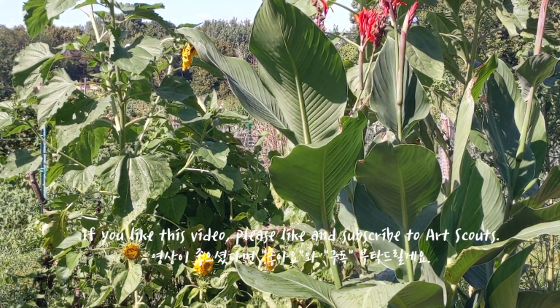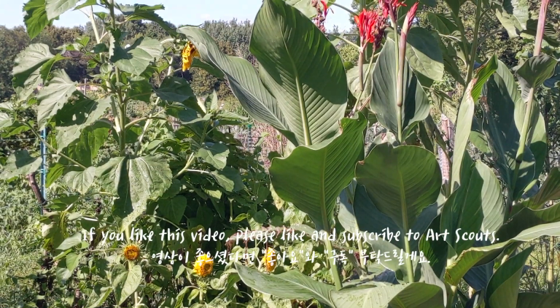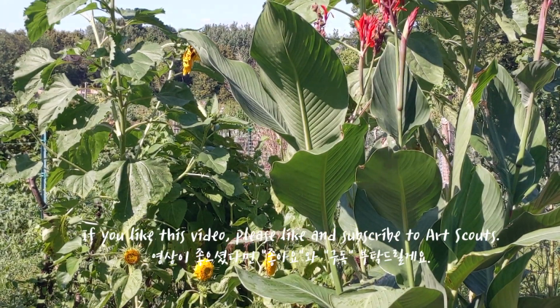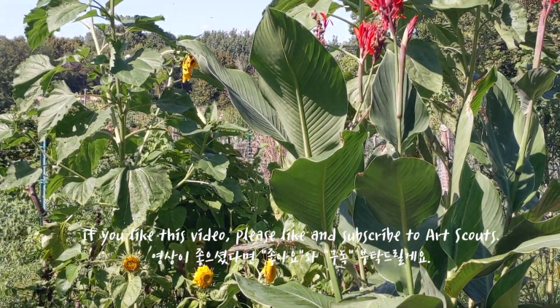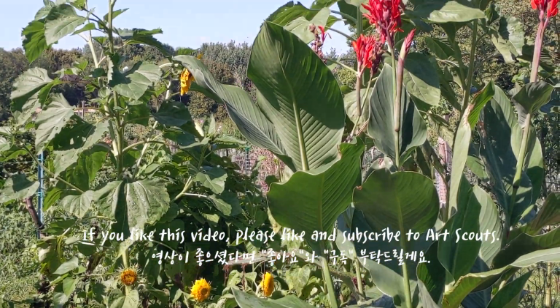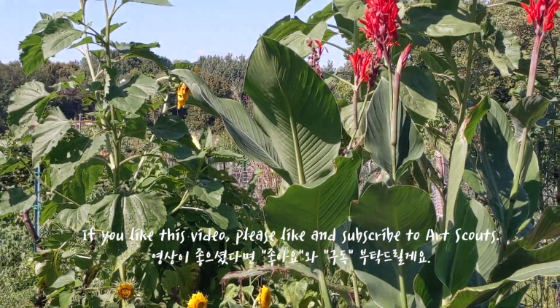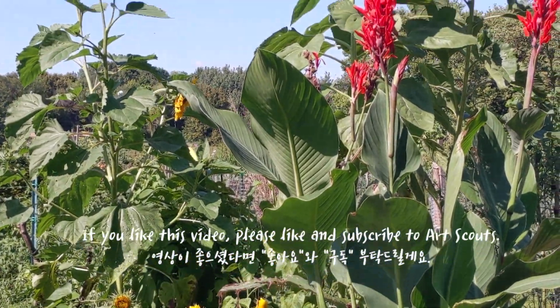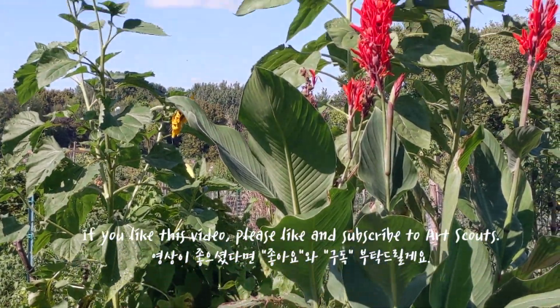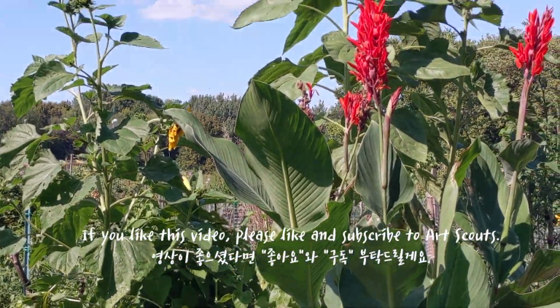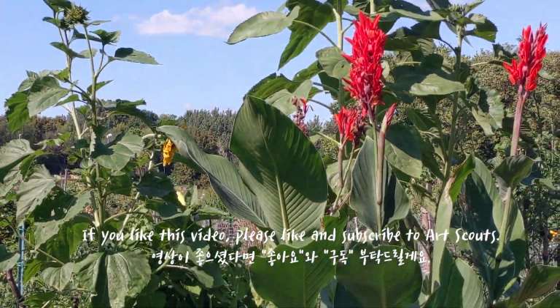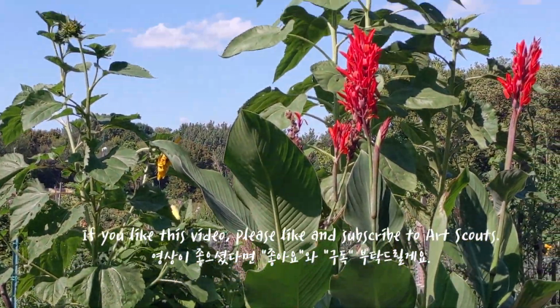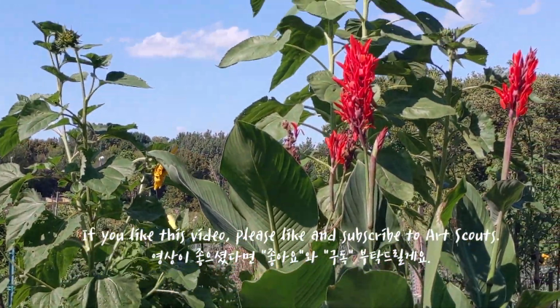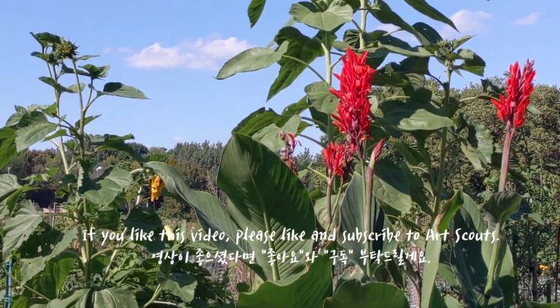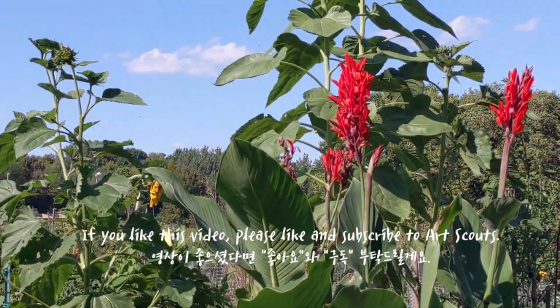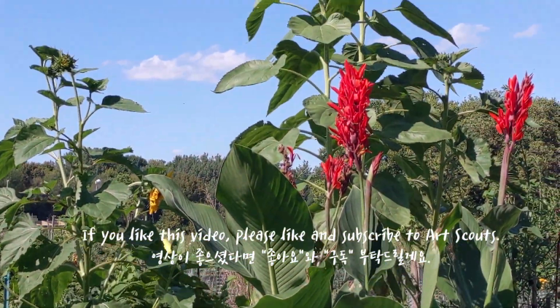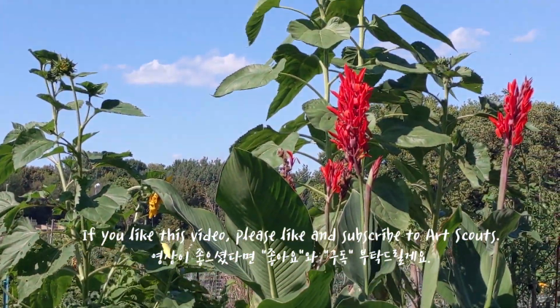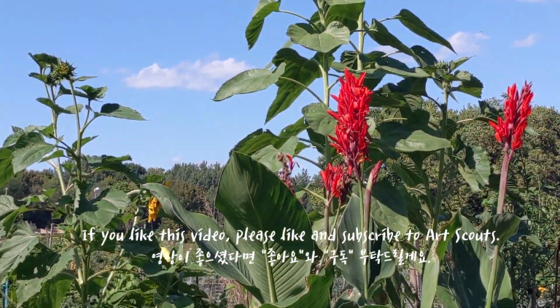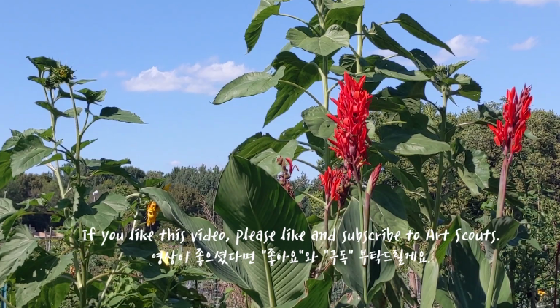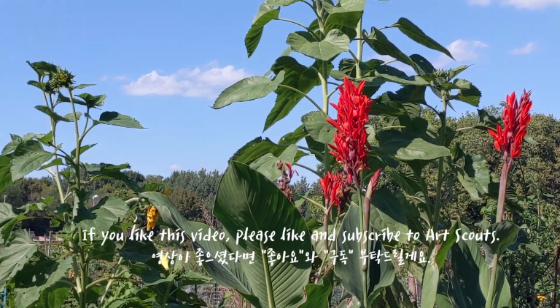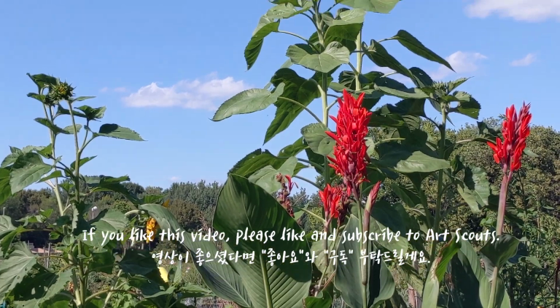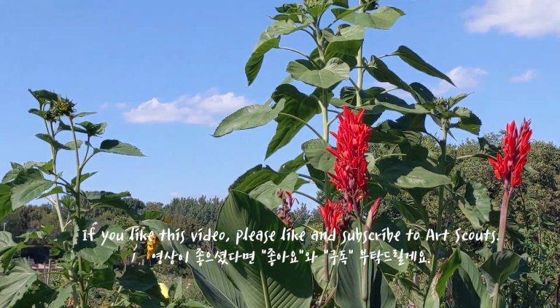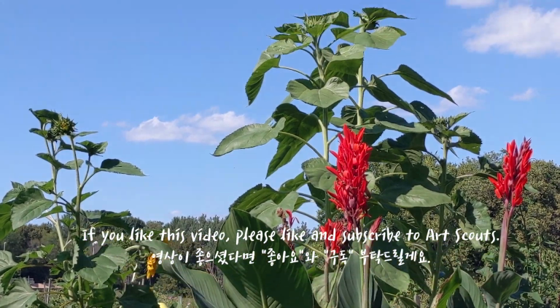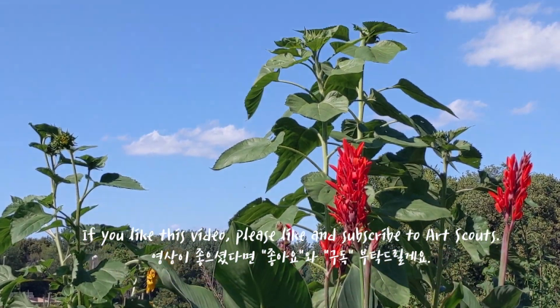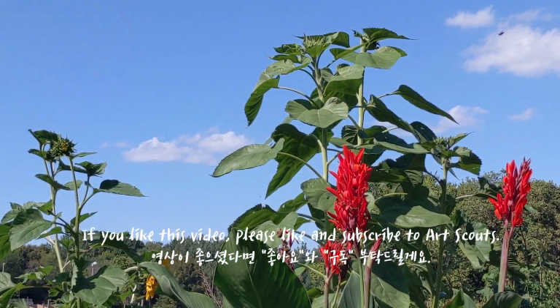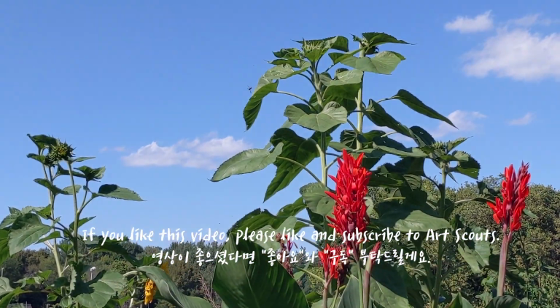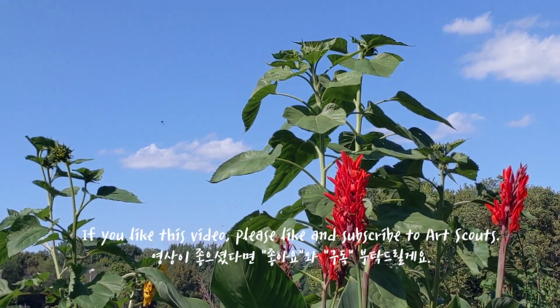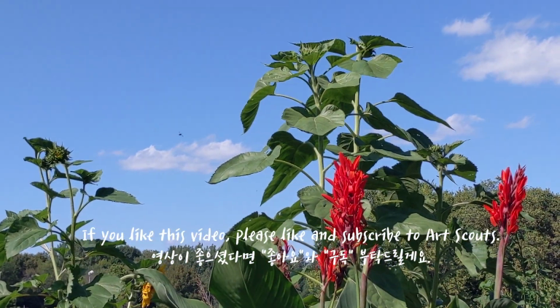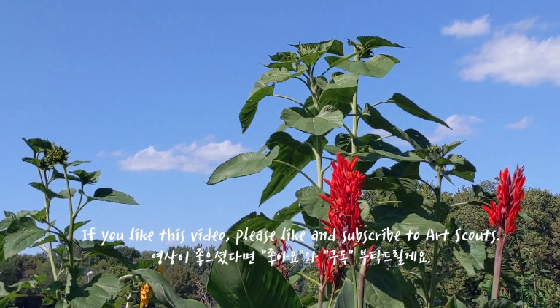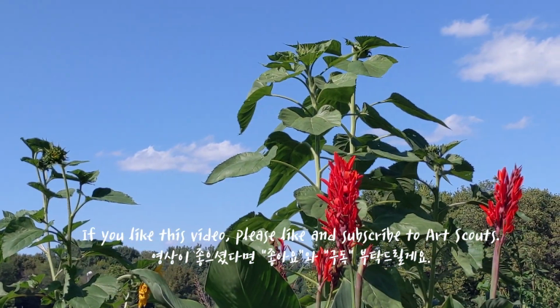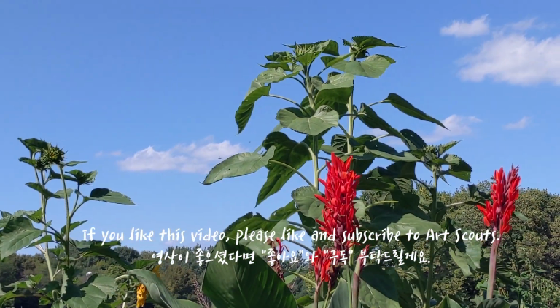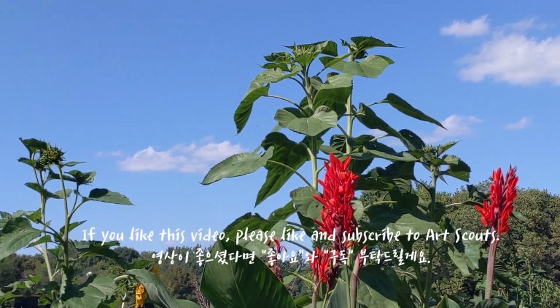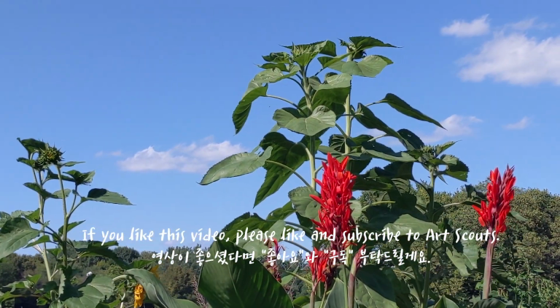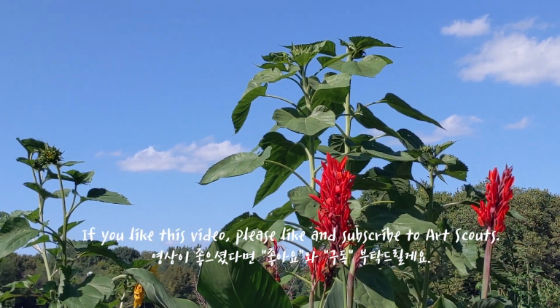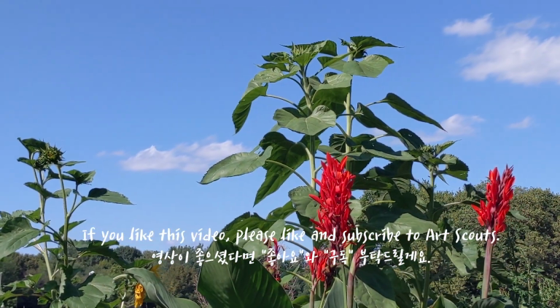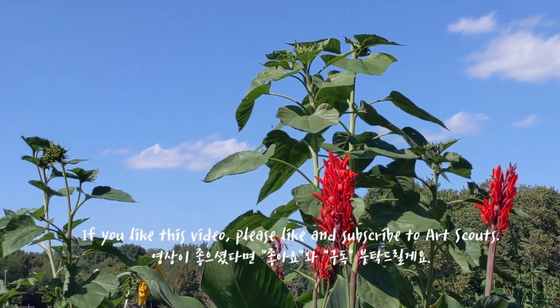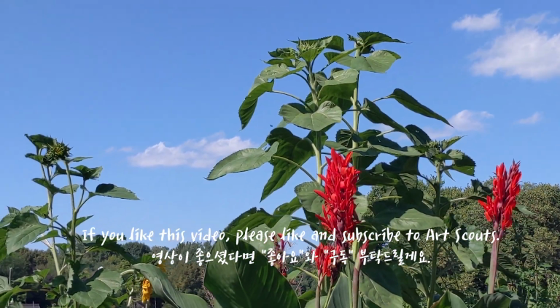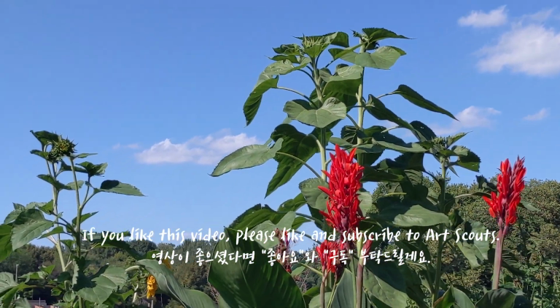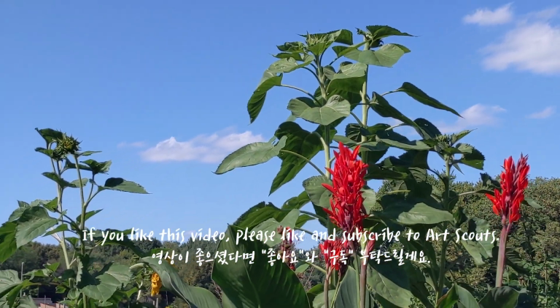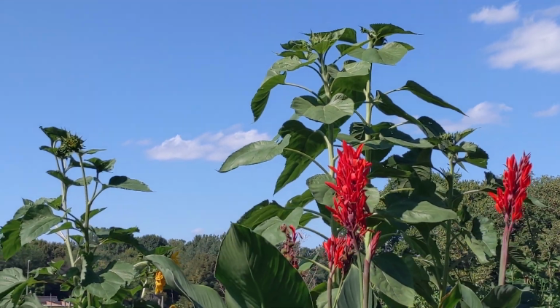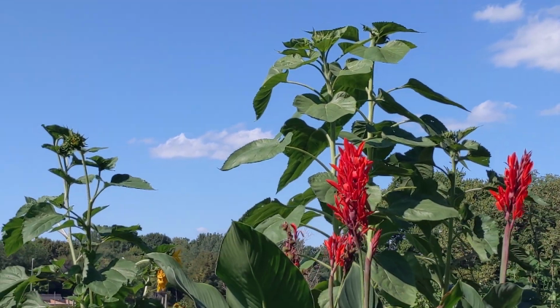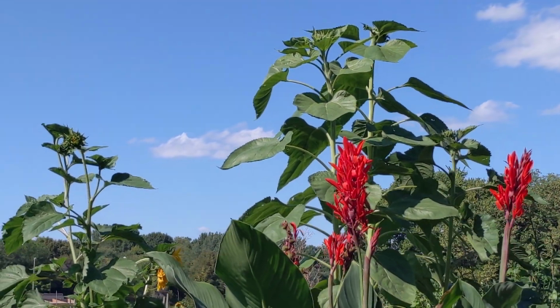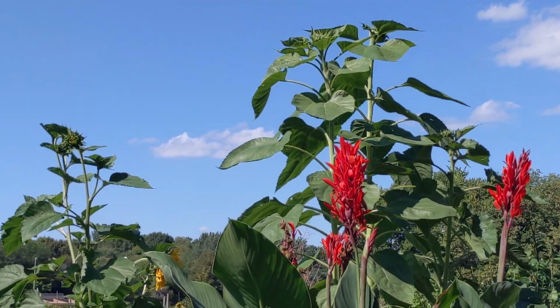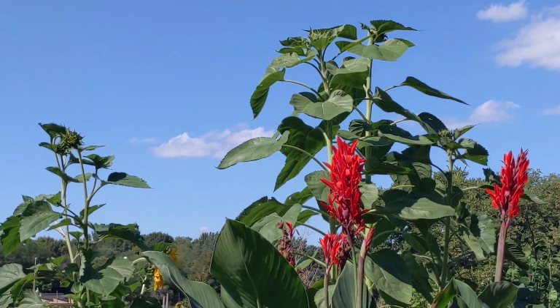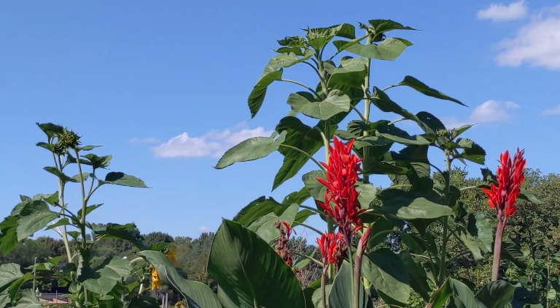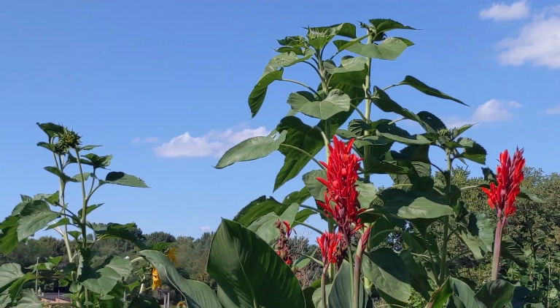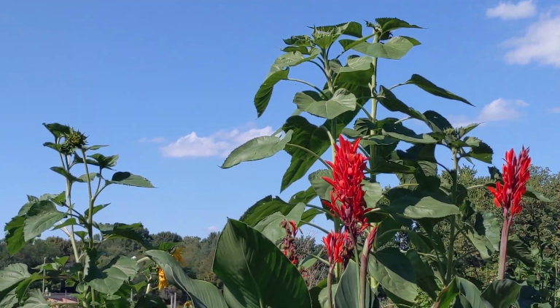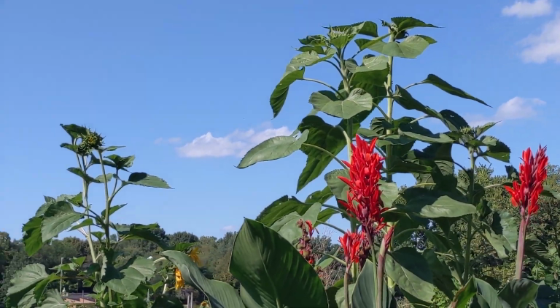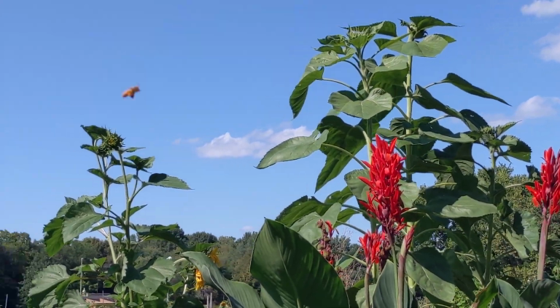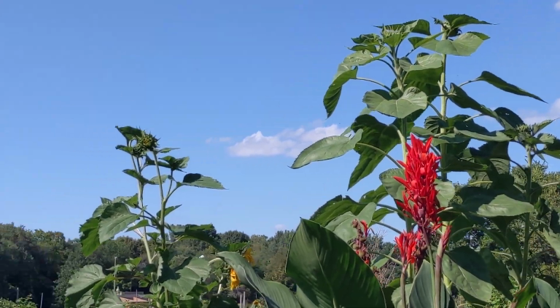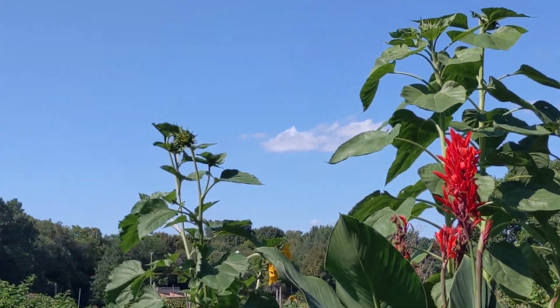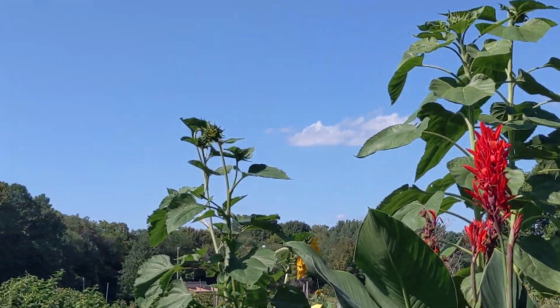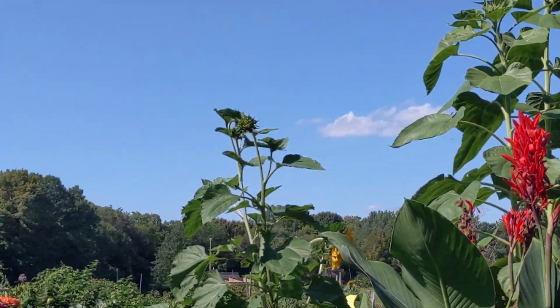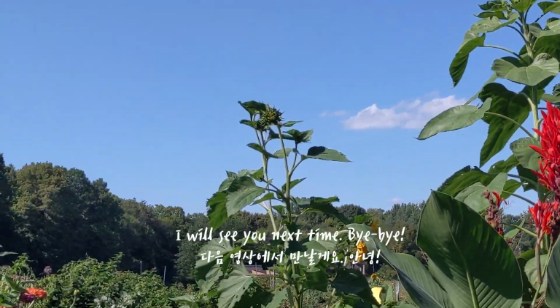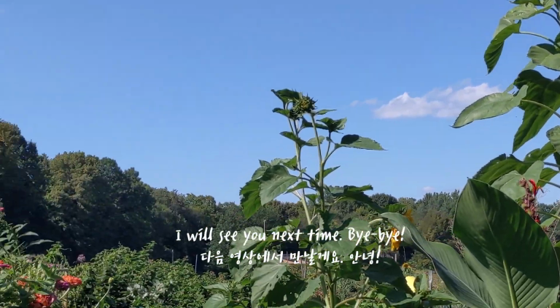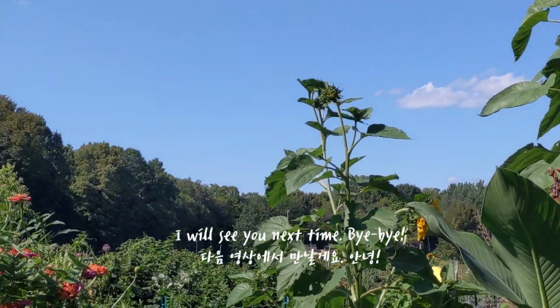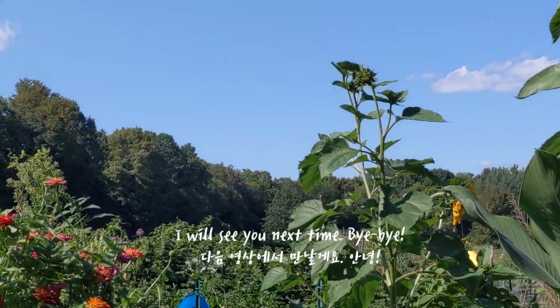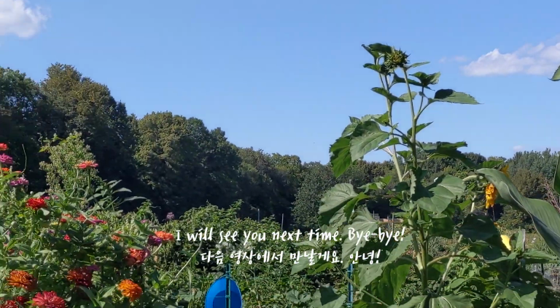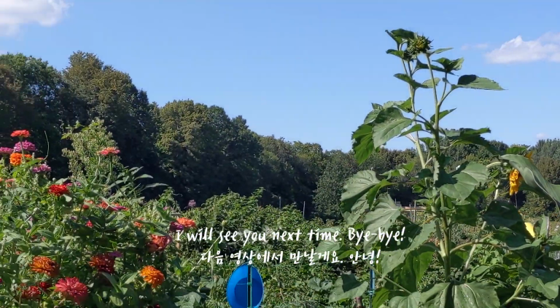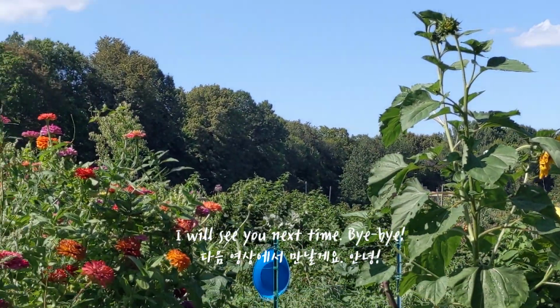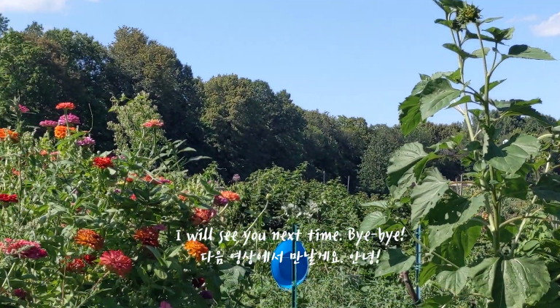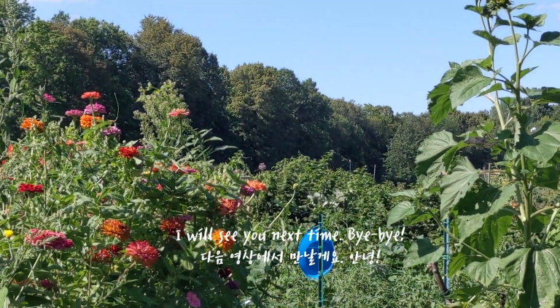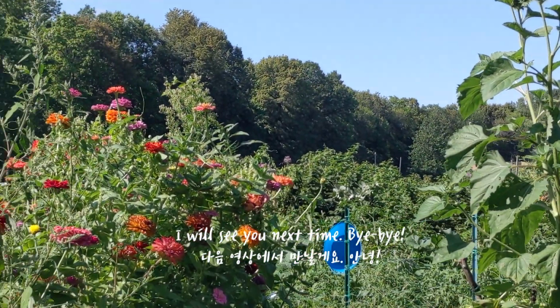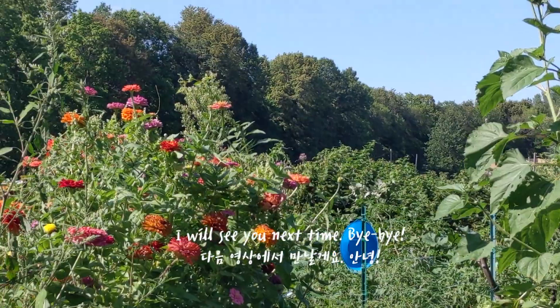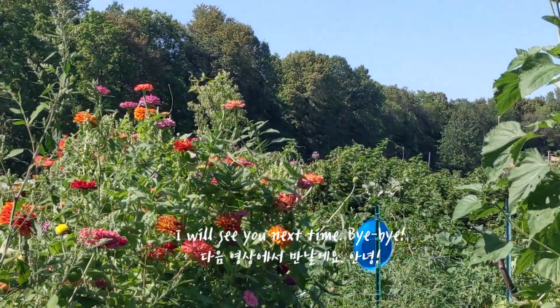If you like this video, please like and subscribe to ArtScout. I will see you next time. Bye-bye.